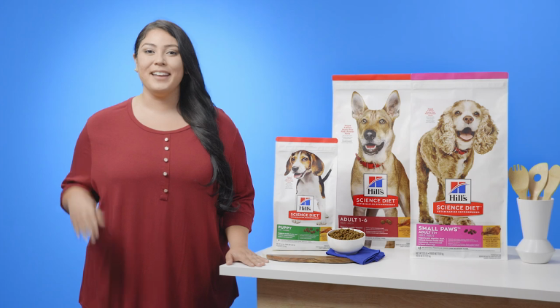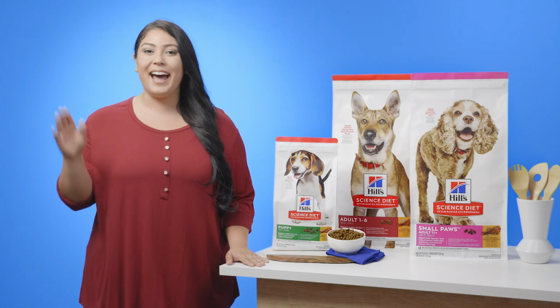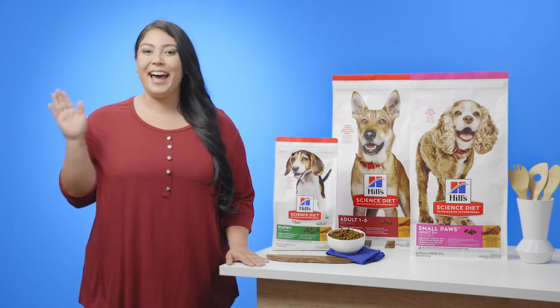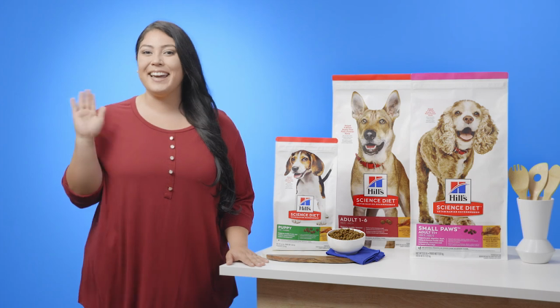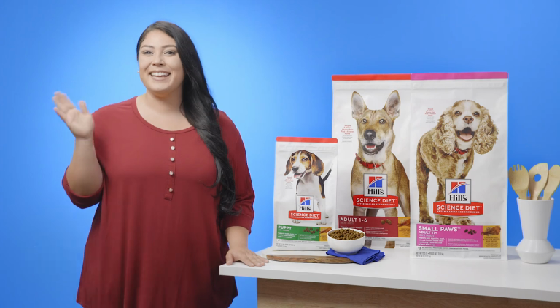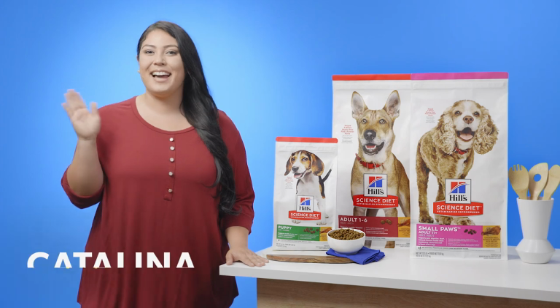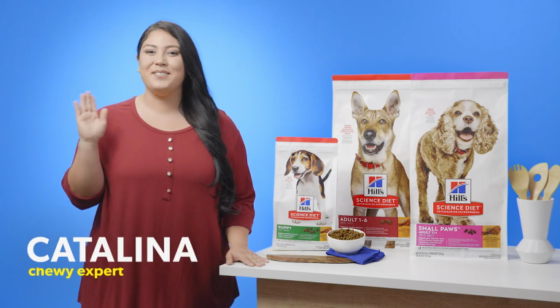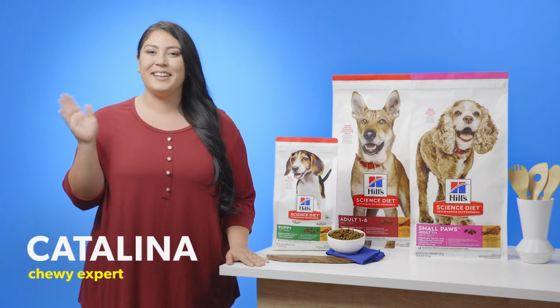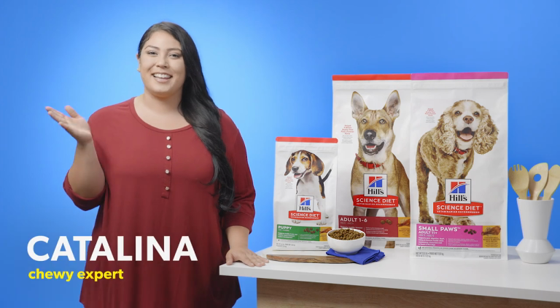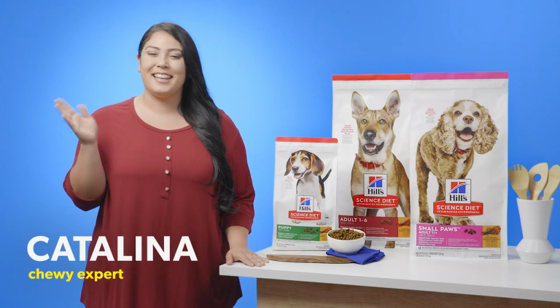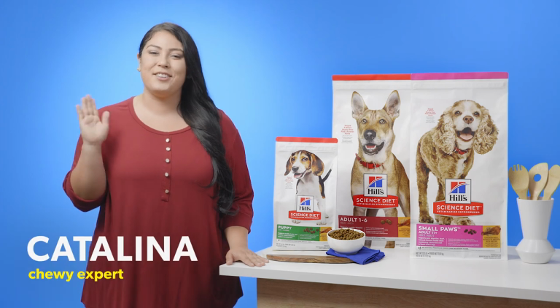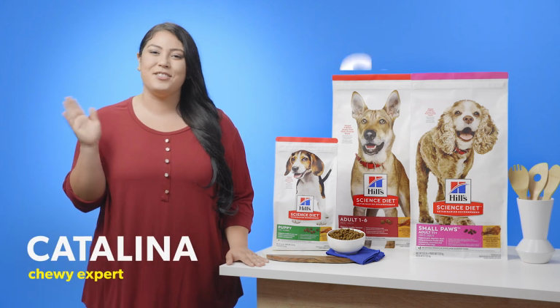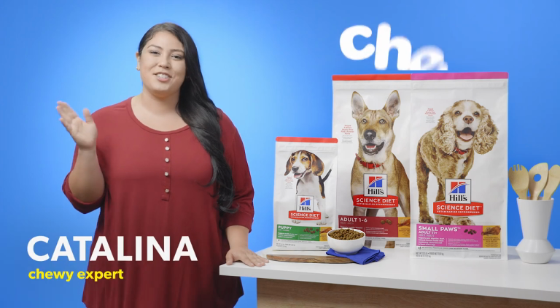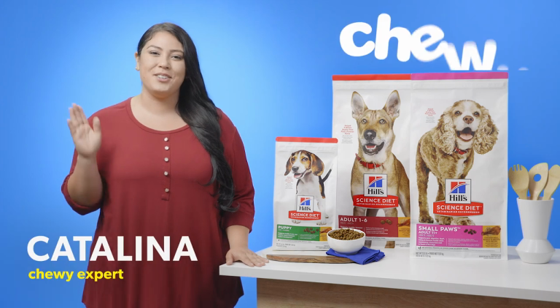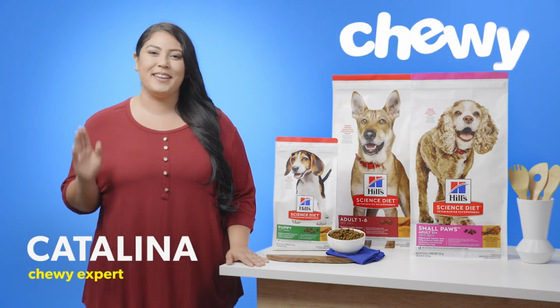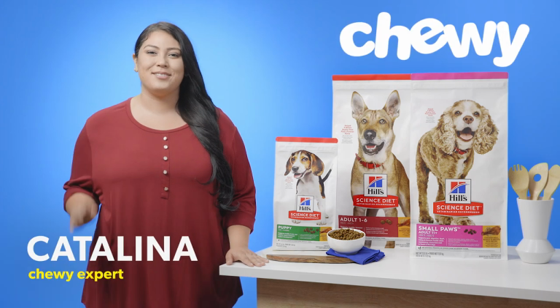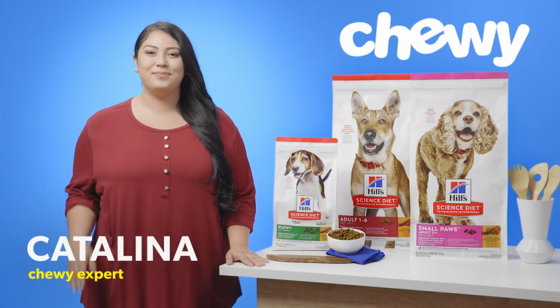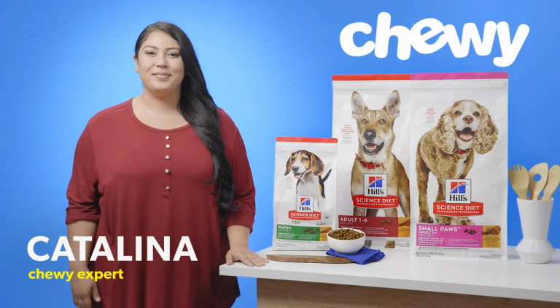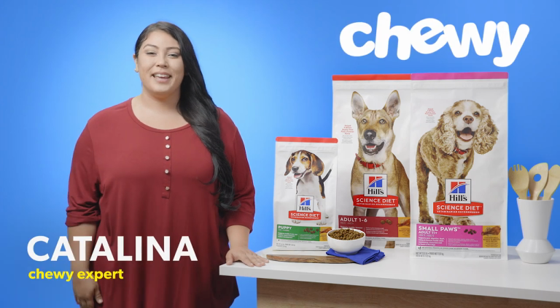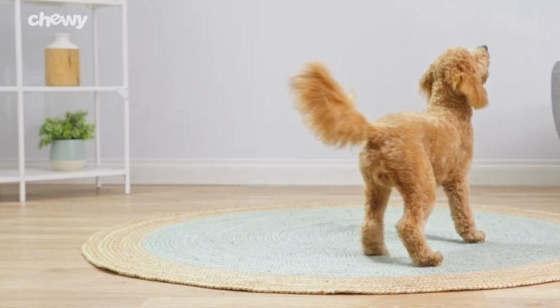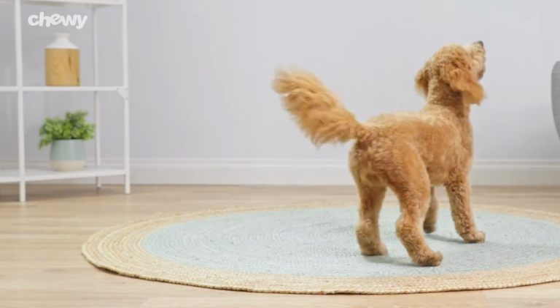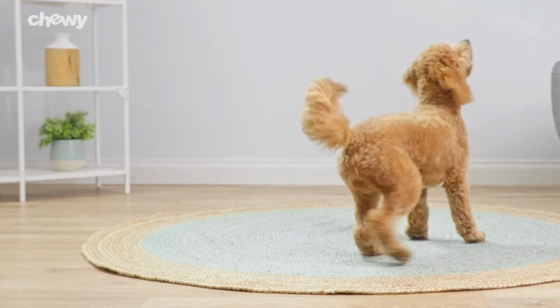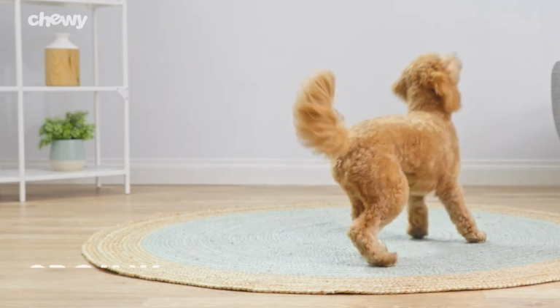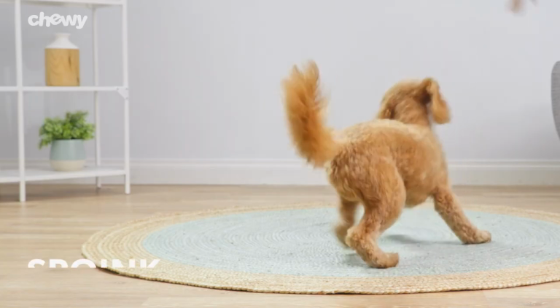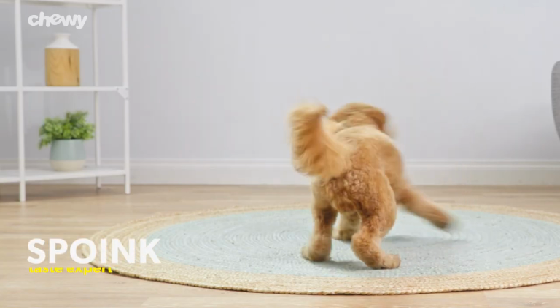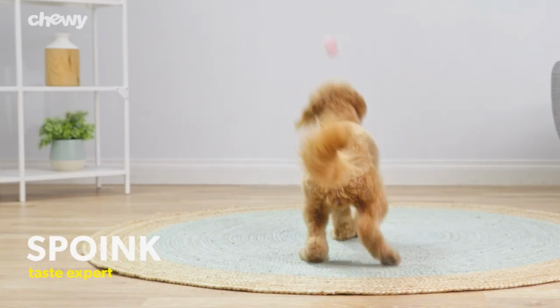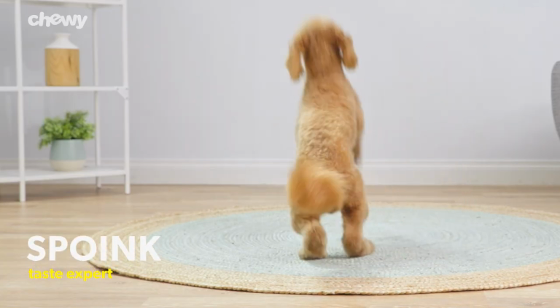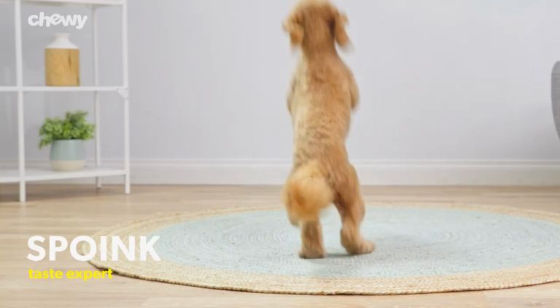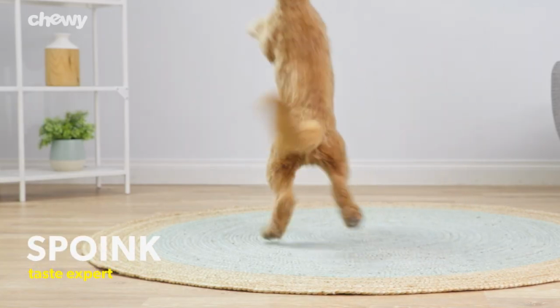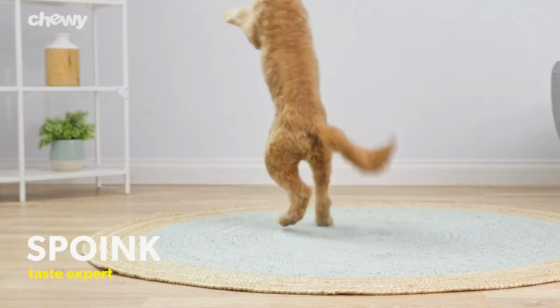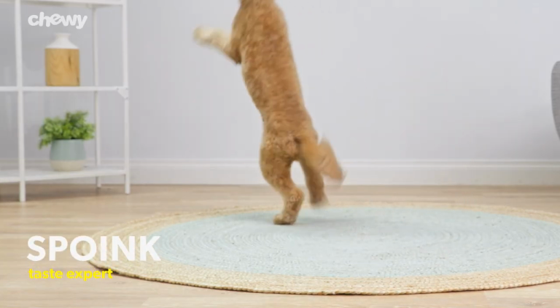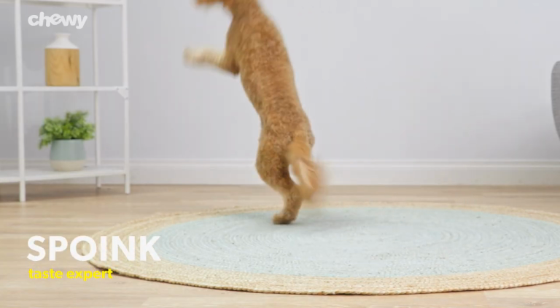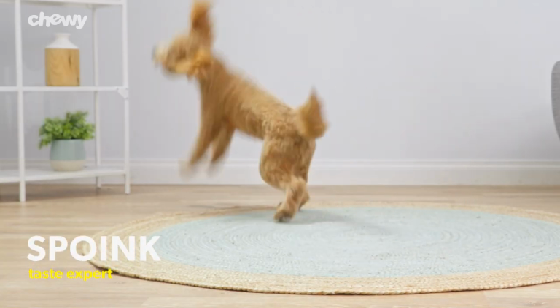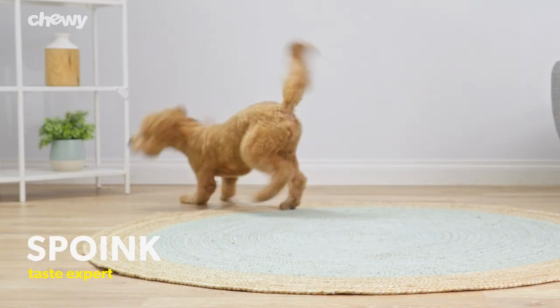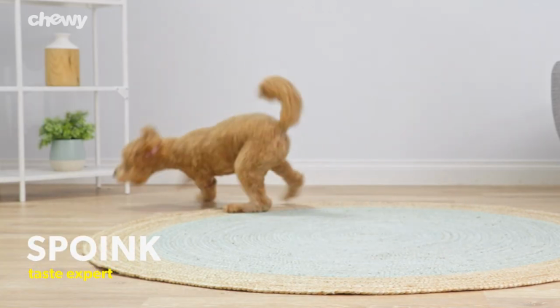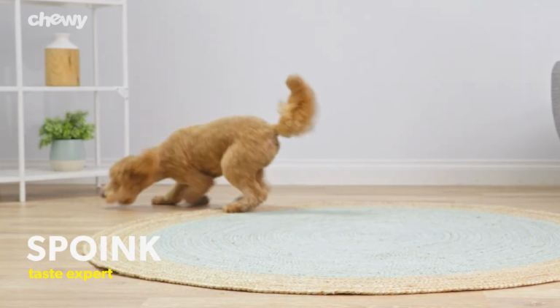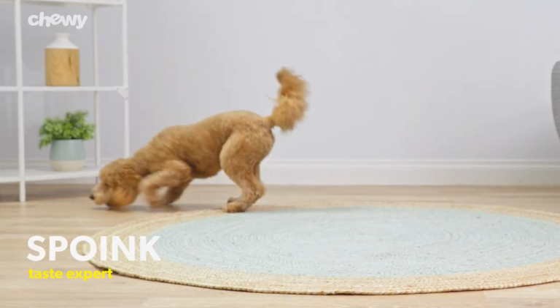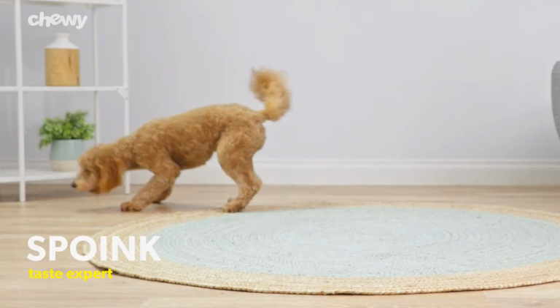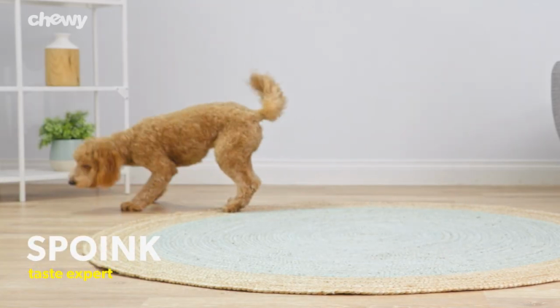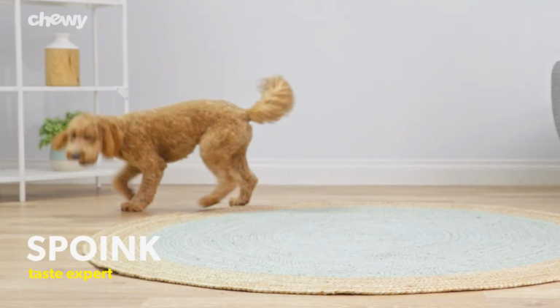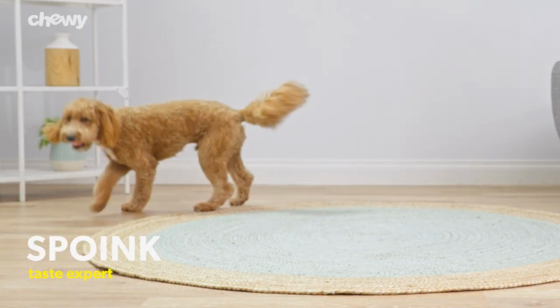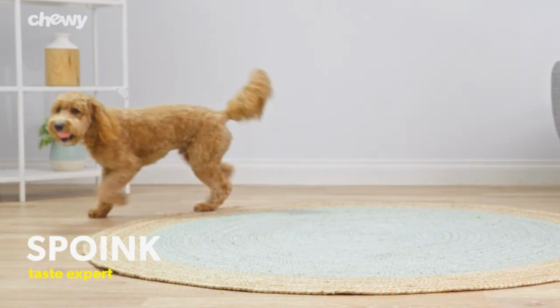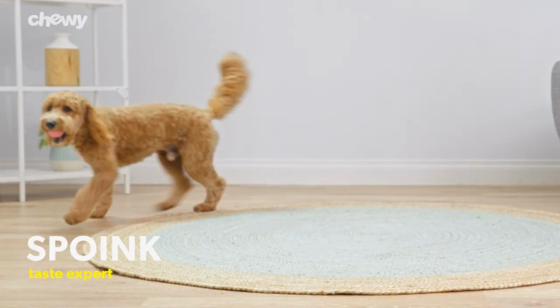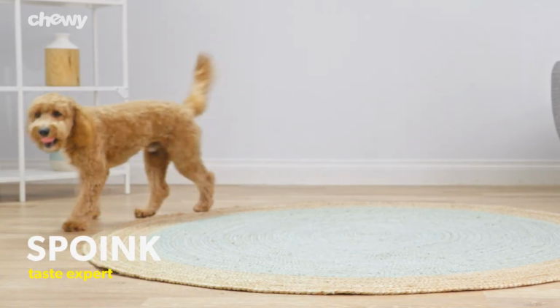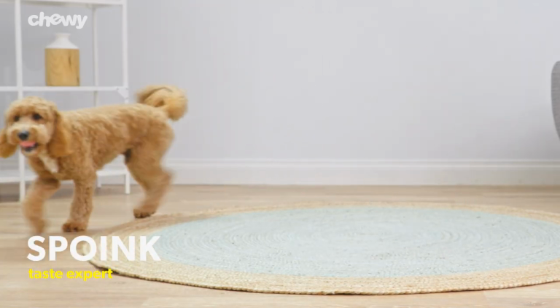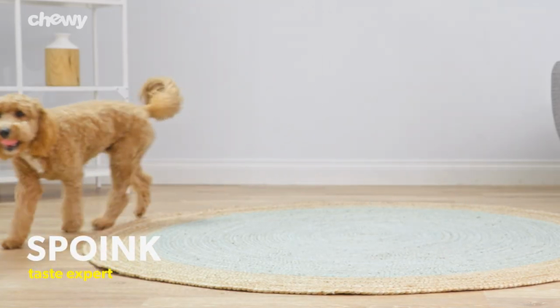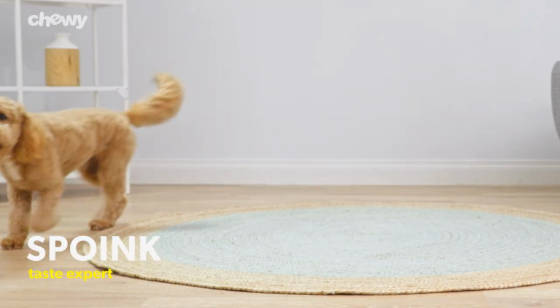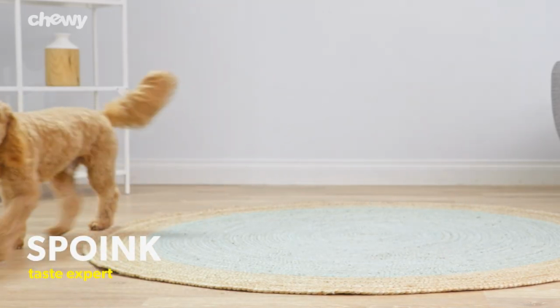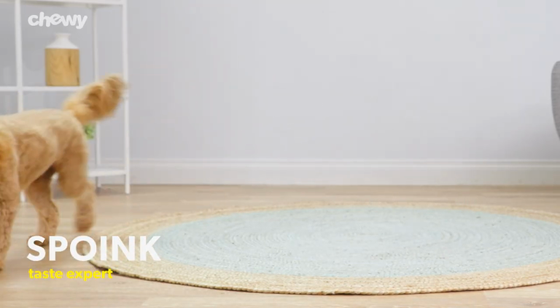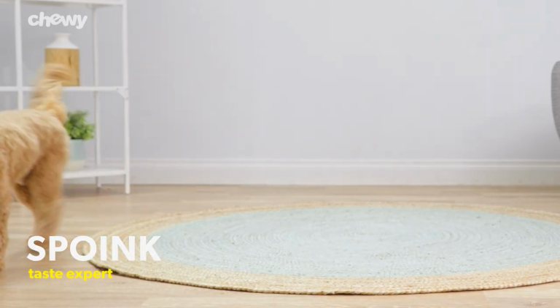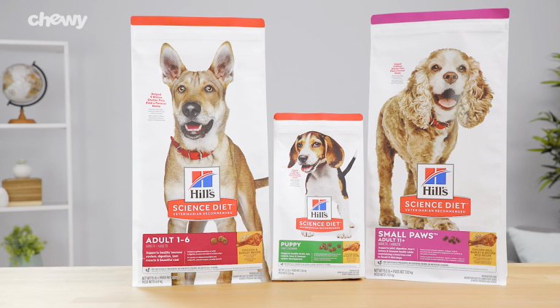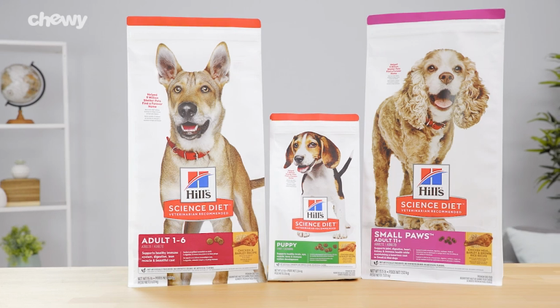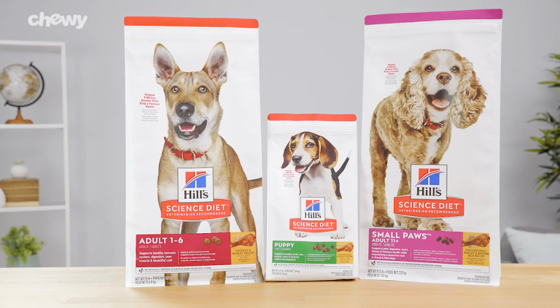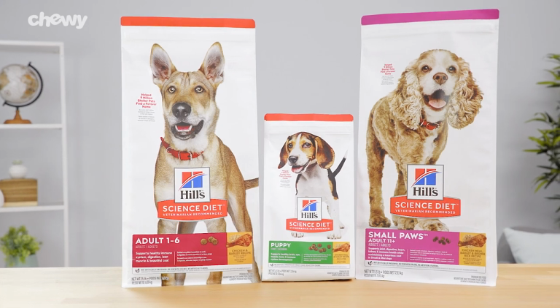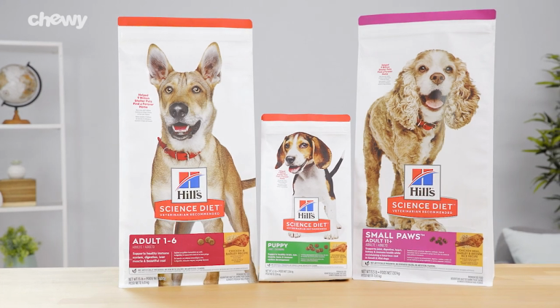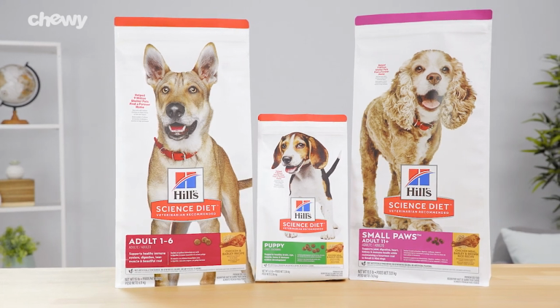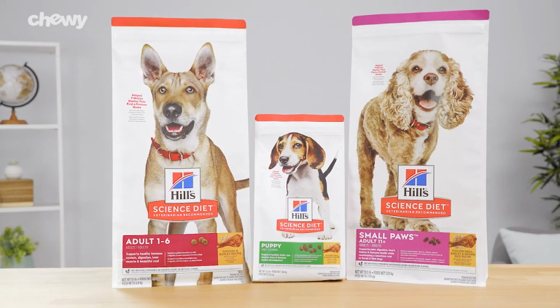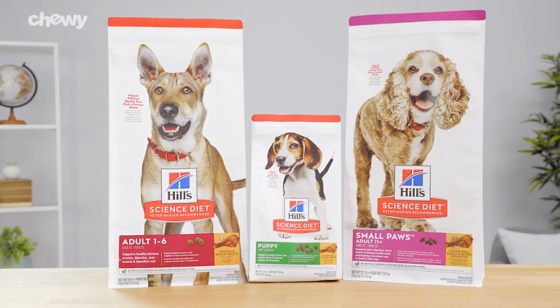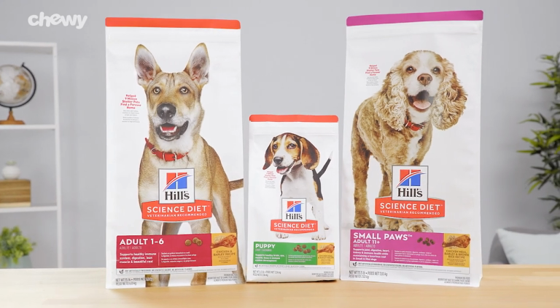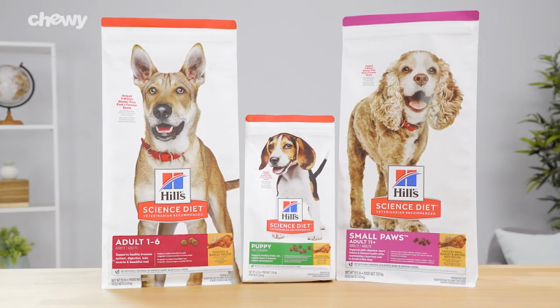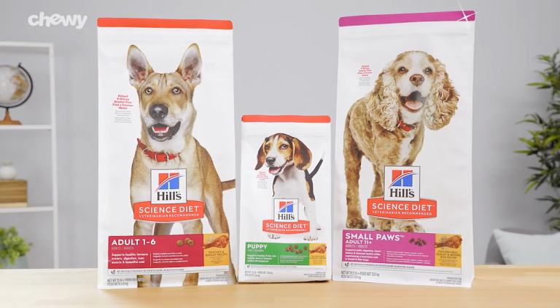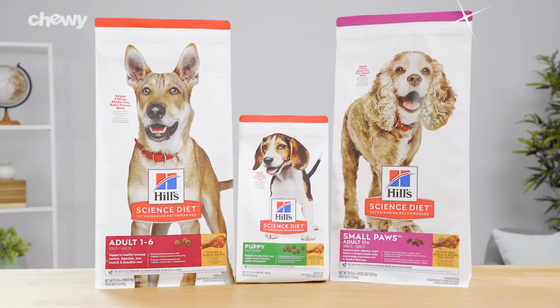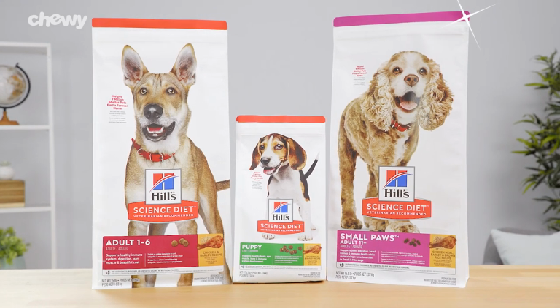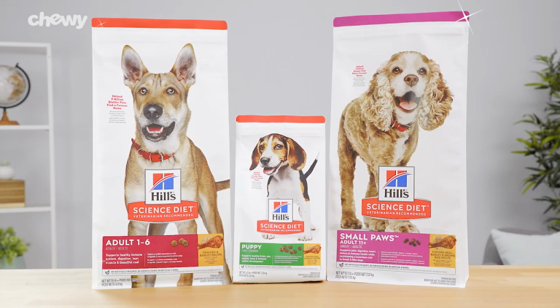Hi, I'm Catalina from Chewy. If you want to take care of your pup every step of the way, try Hill Science Diet.